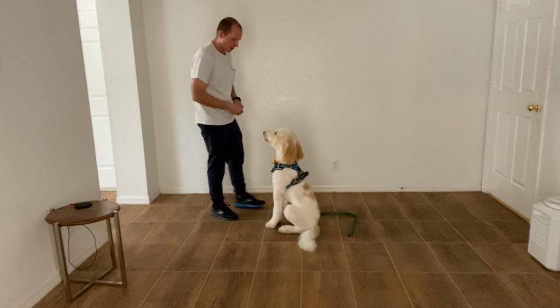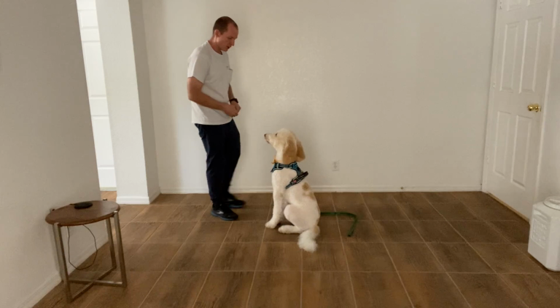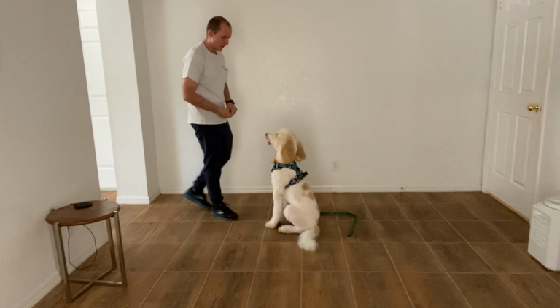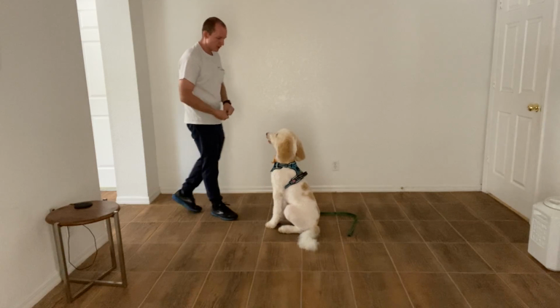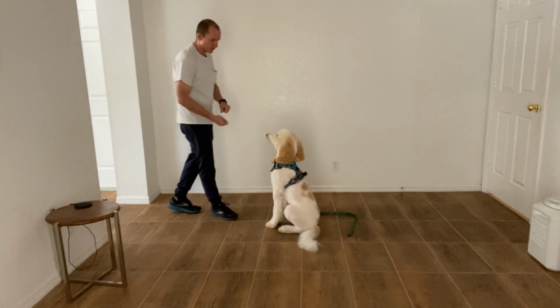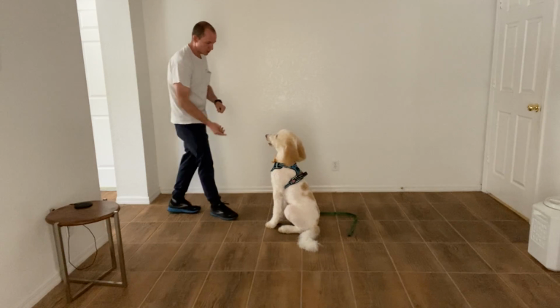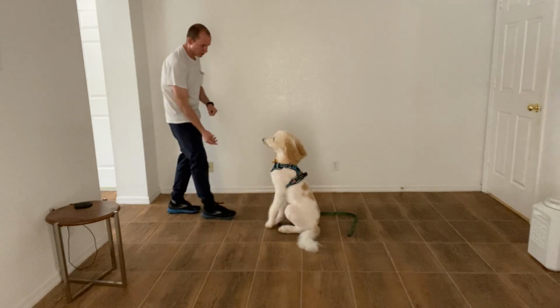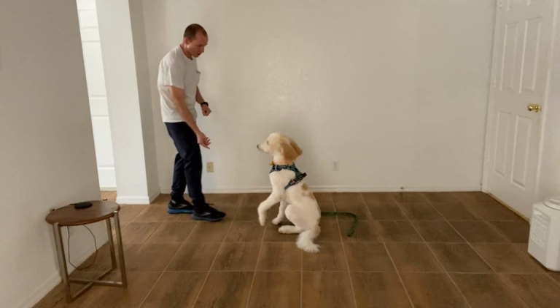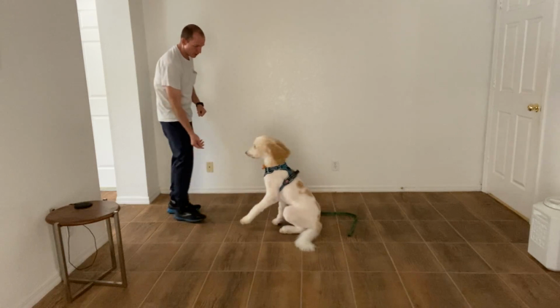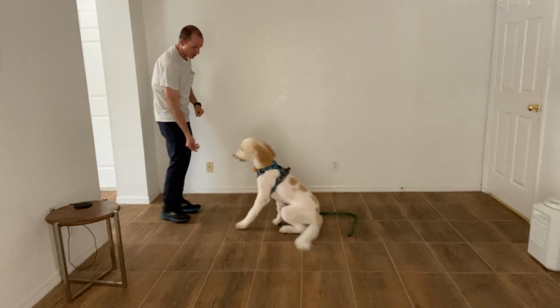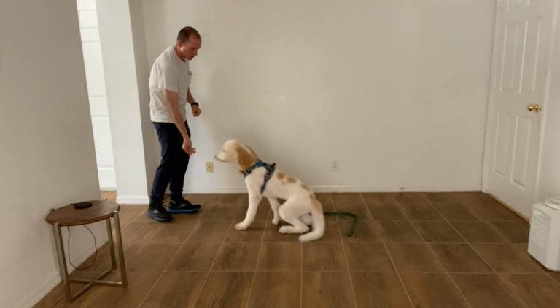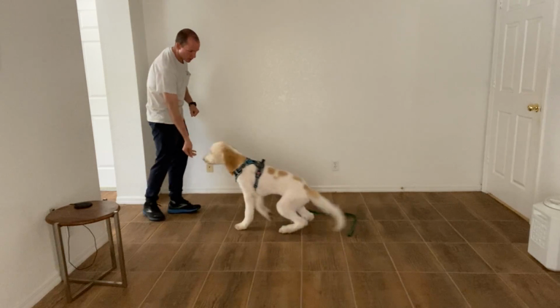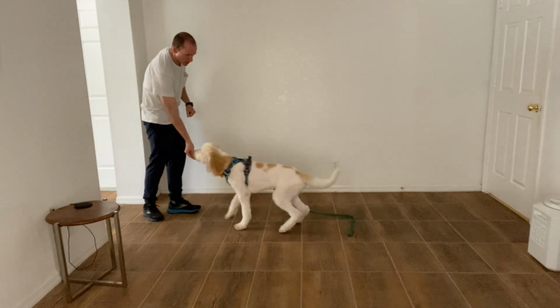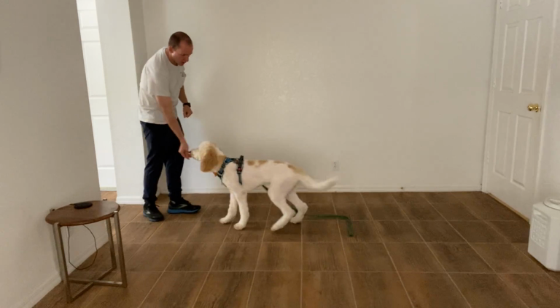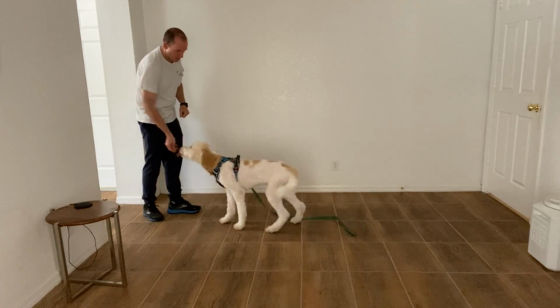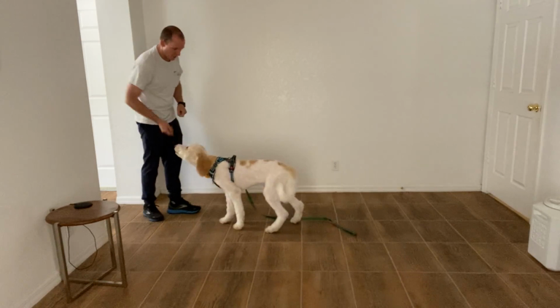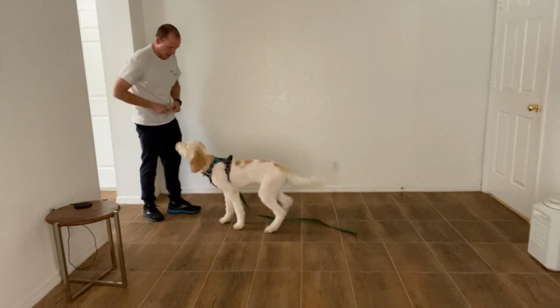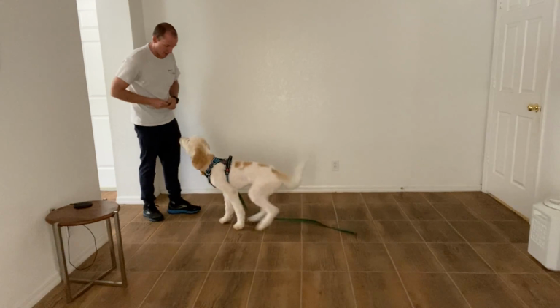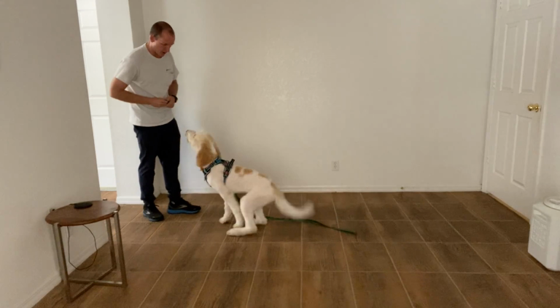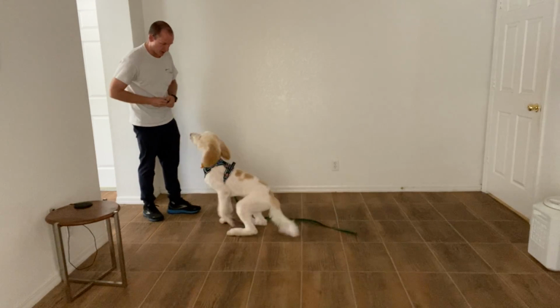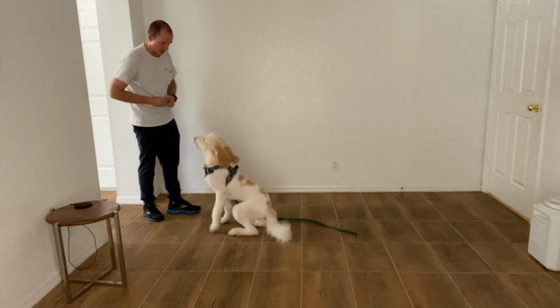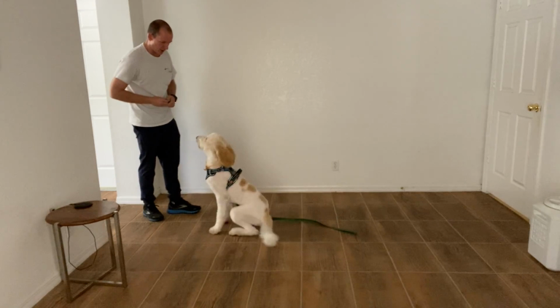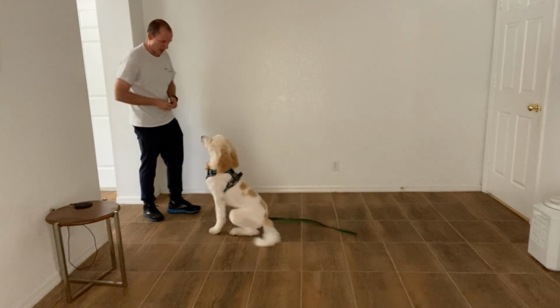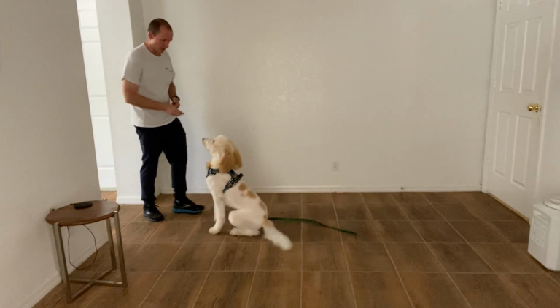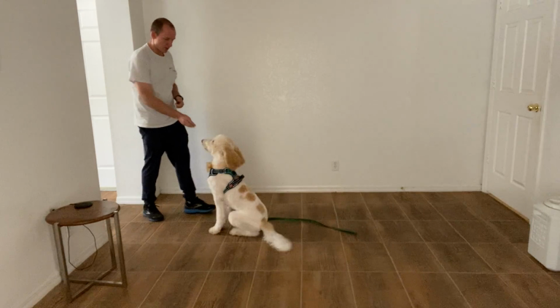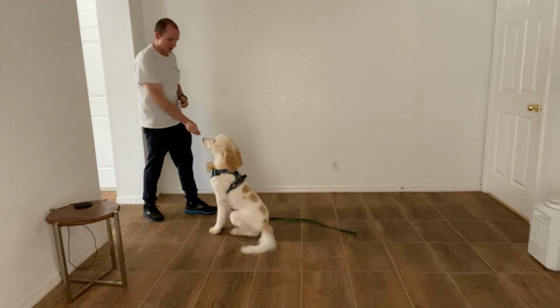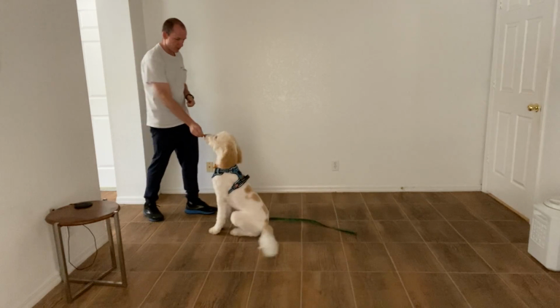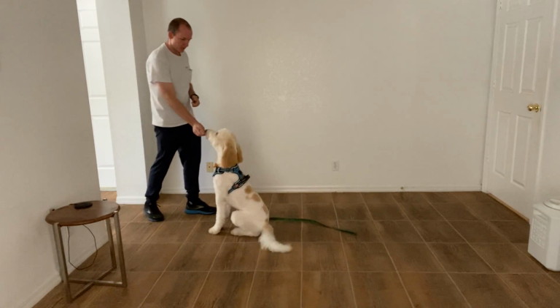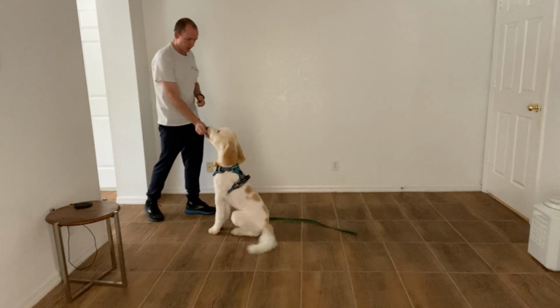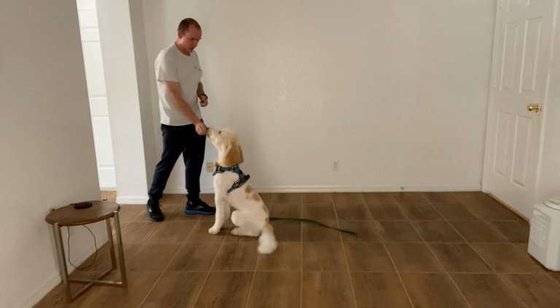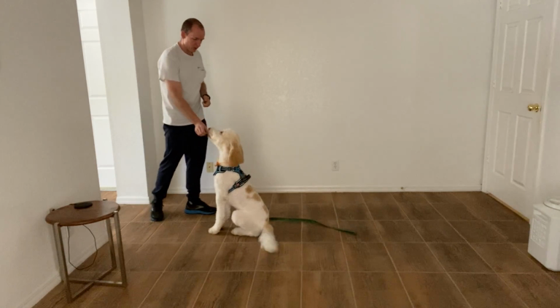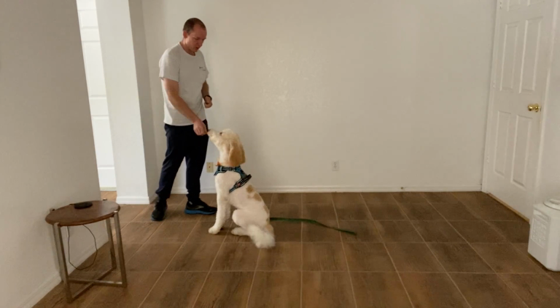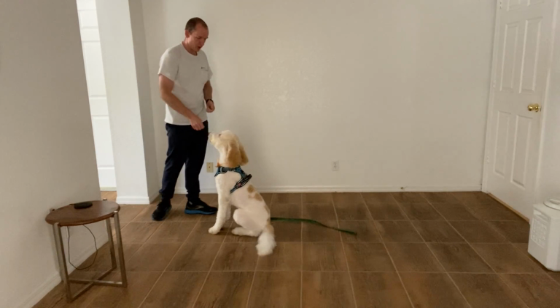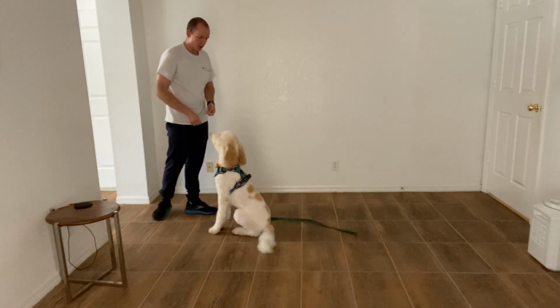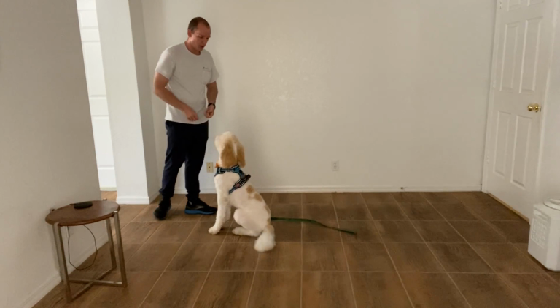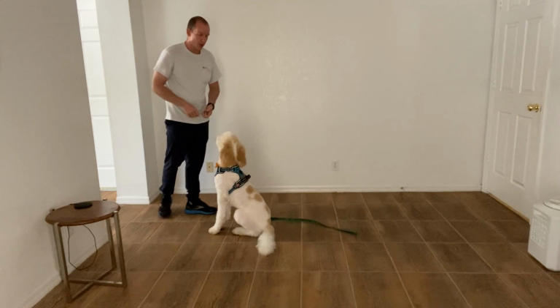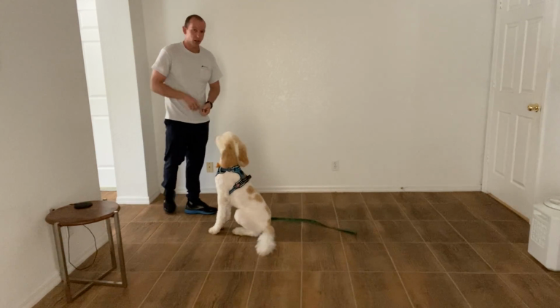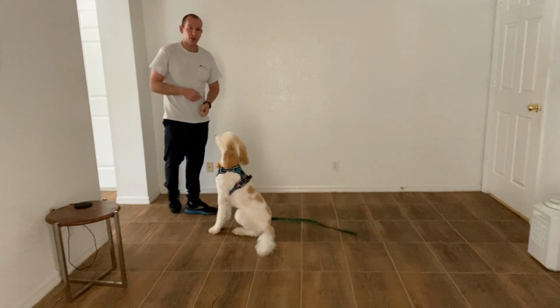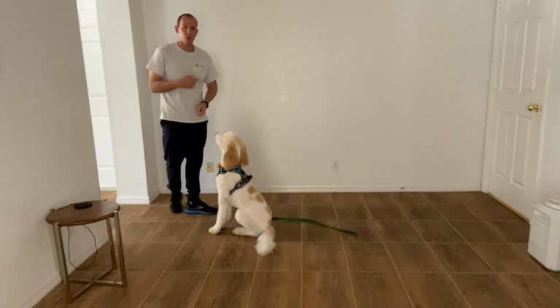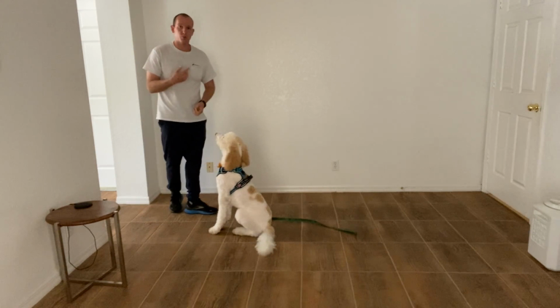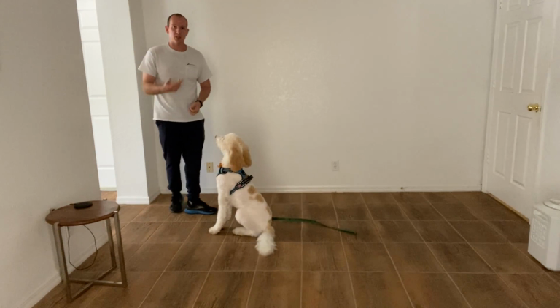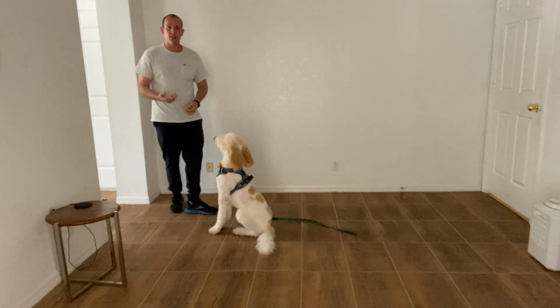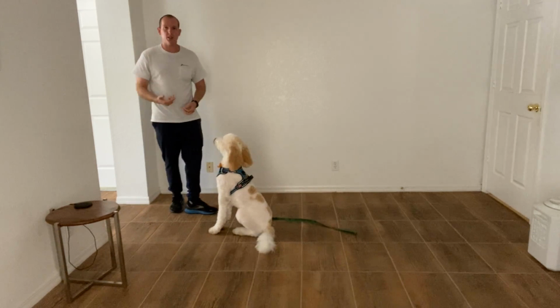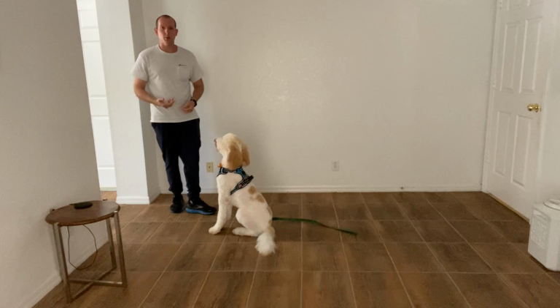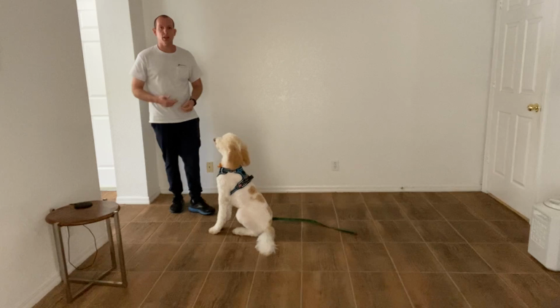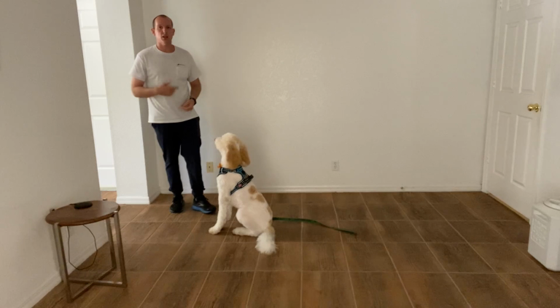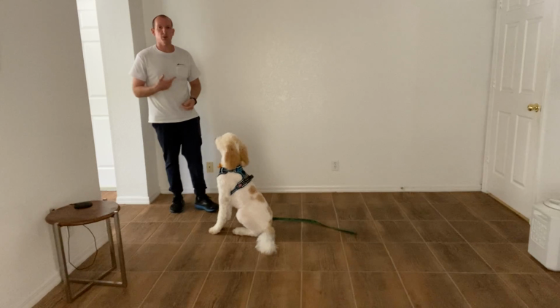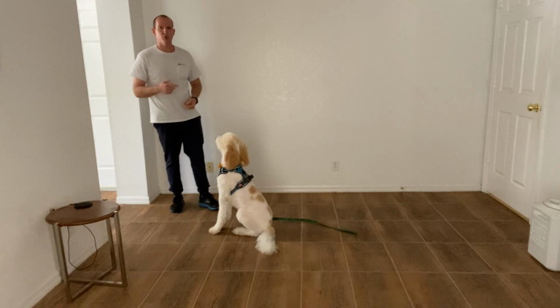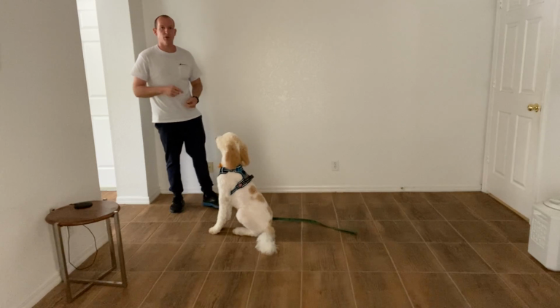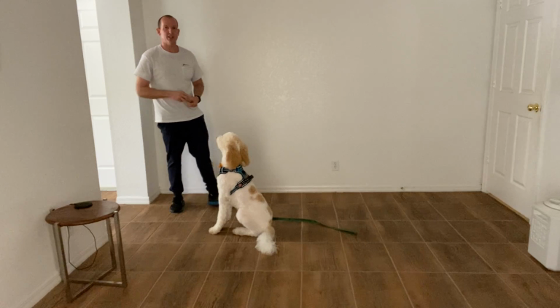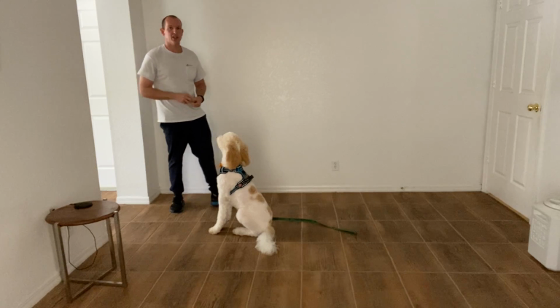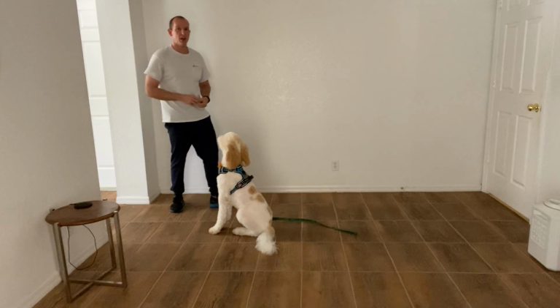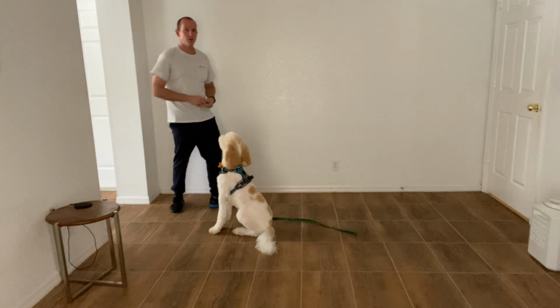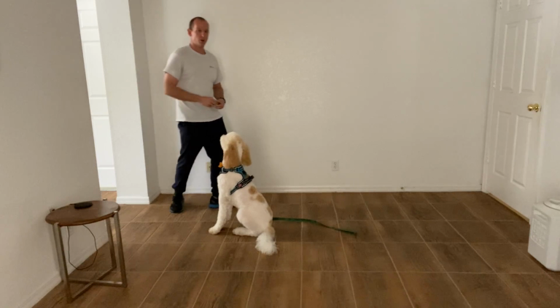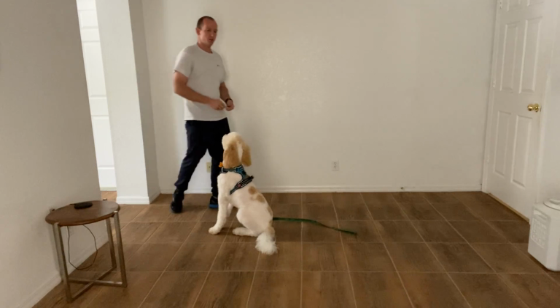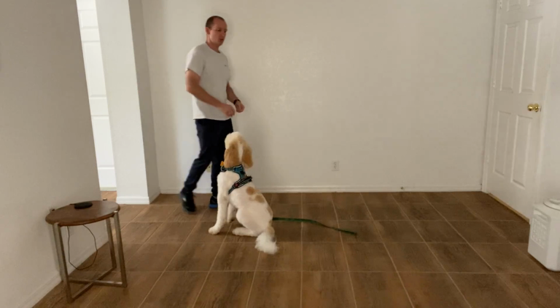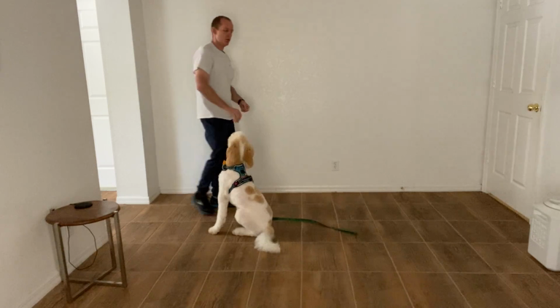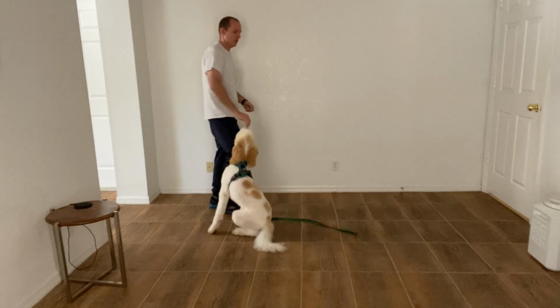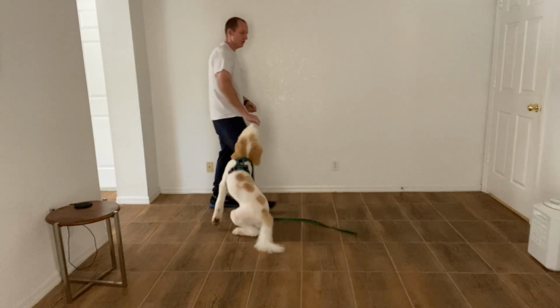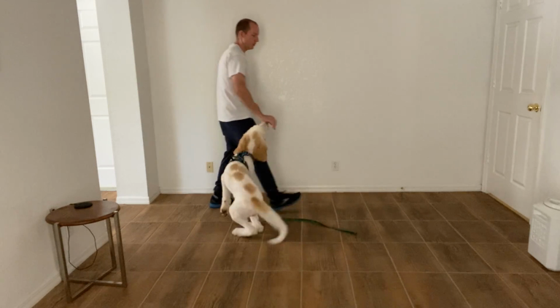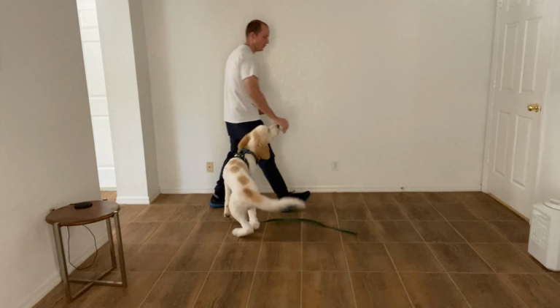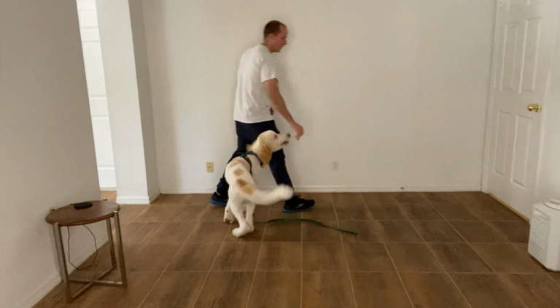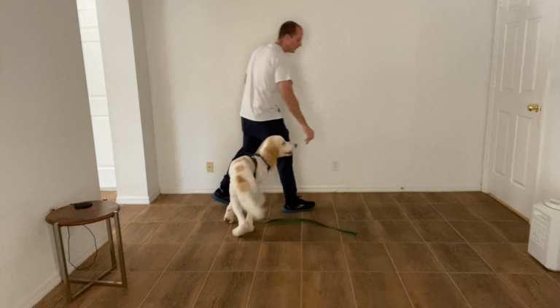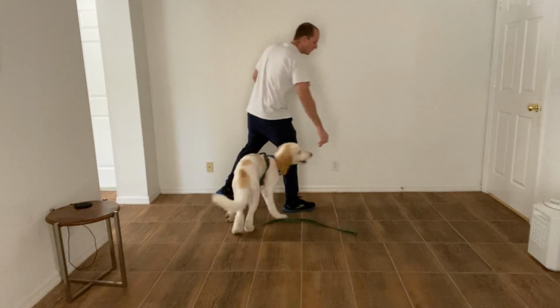Again. Max, sit, yes. Very good. I don't repeat the command and I provide time for him to do it correctly.